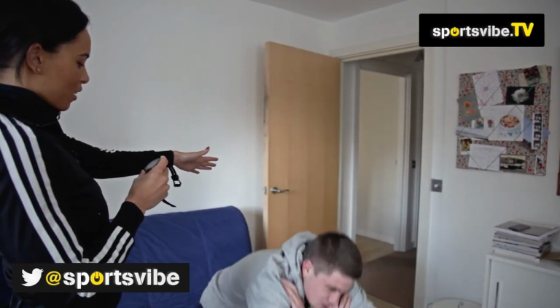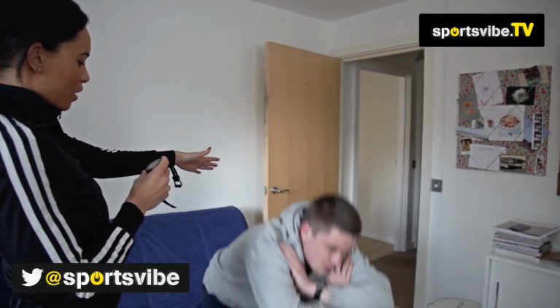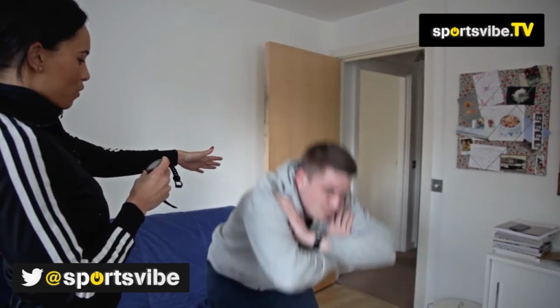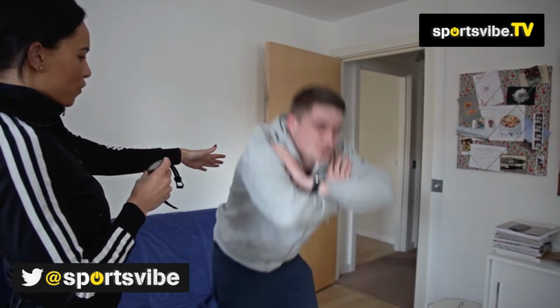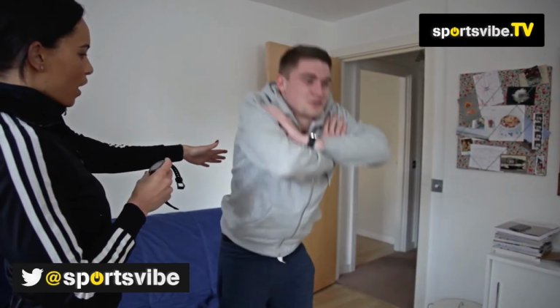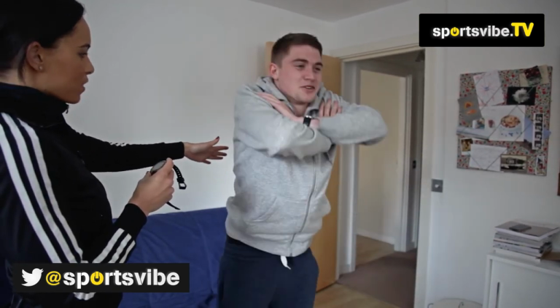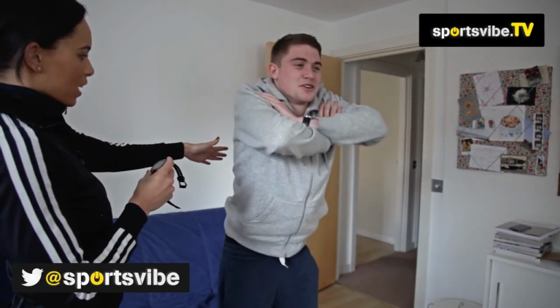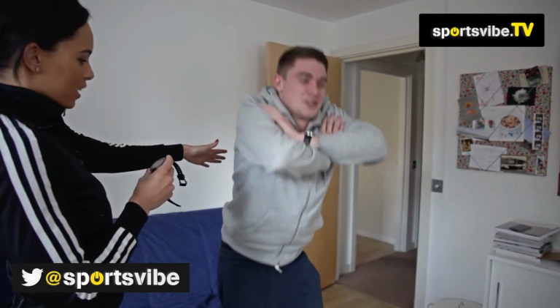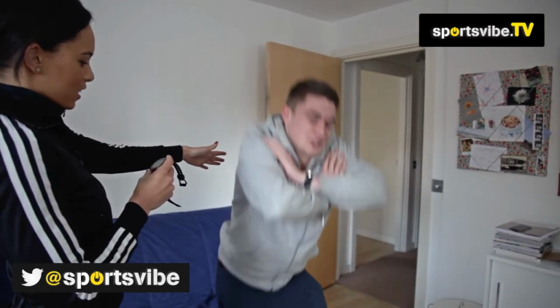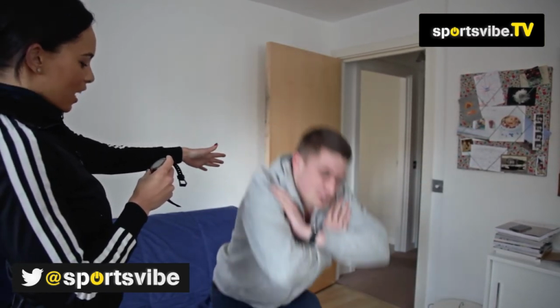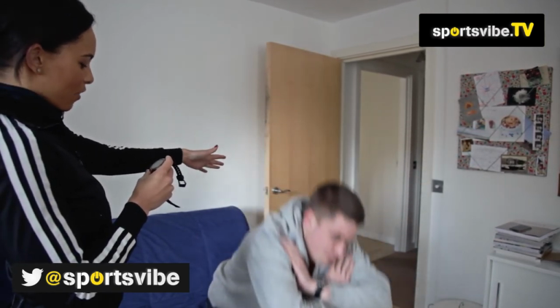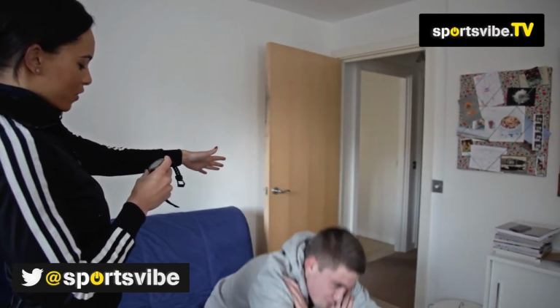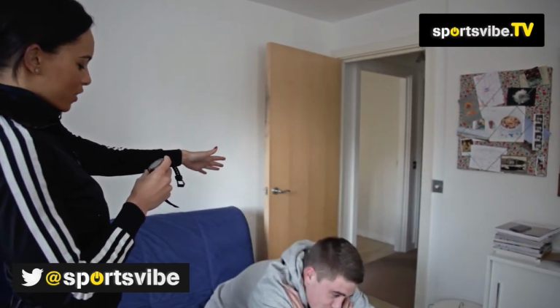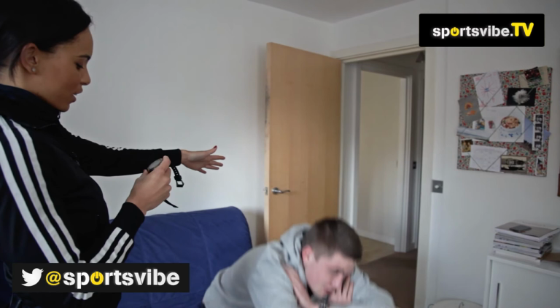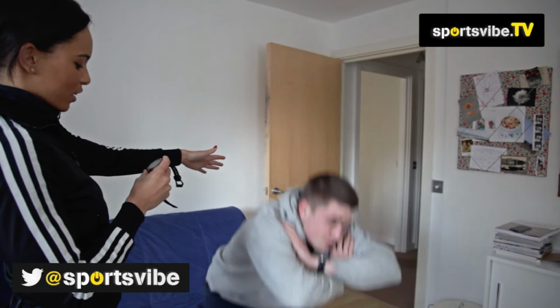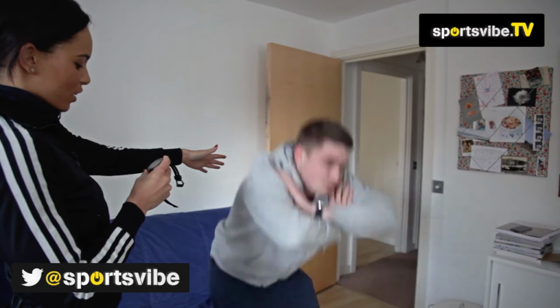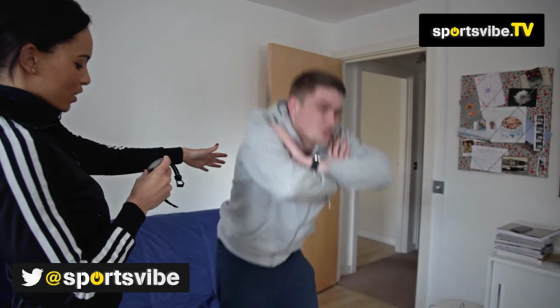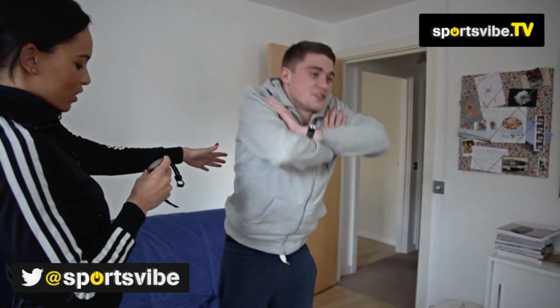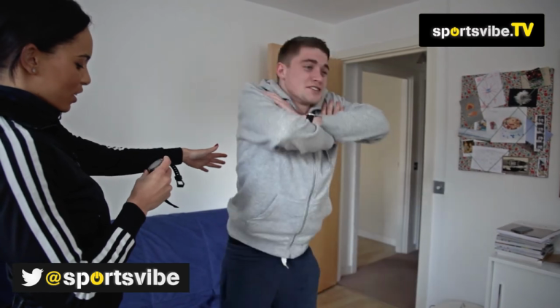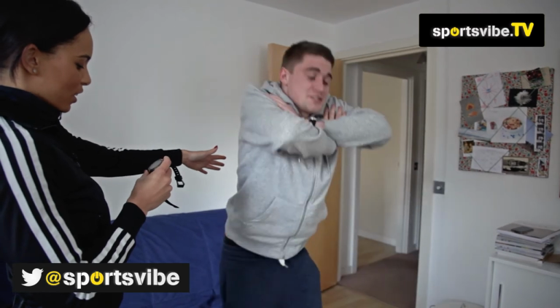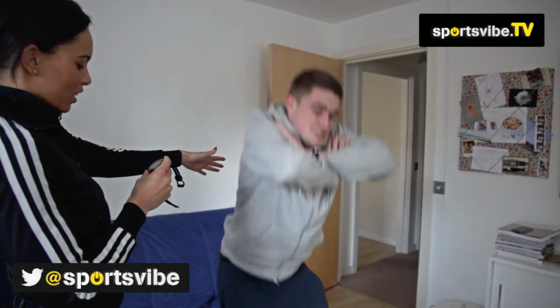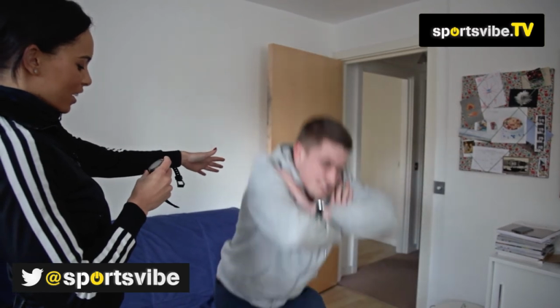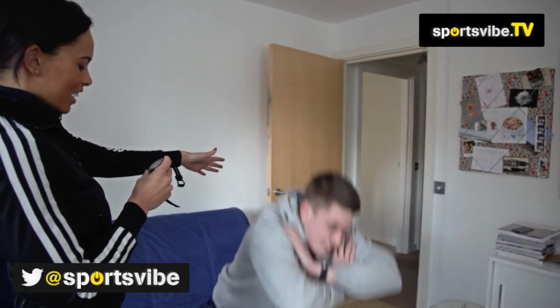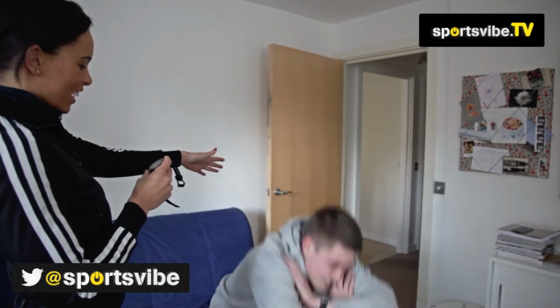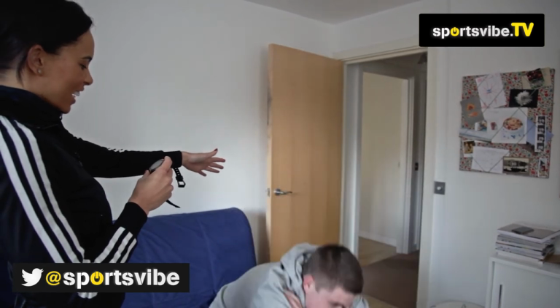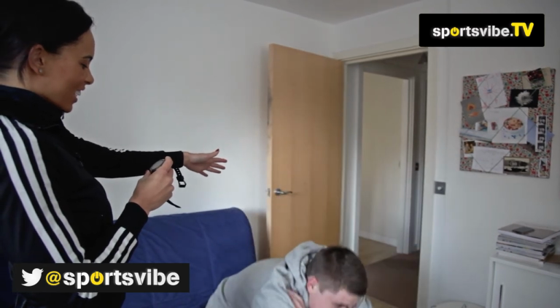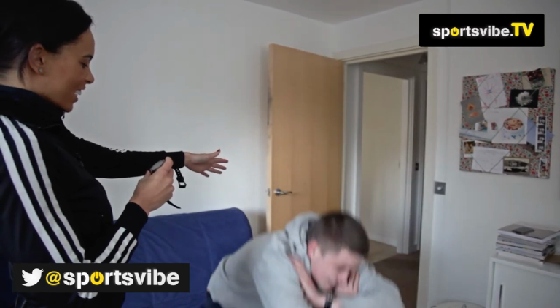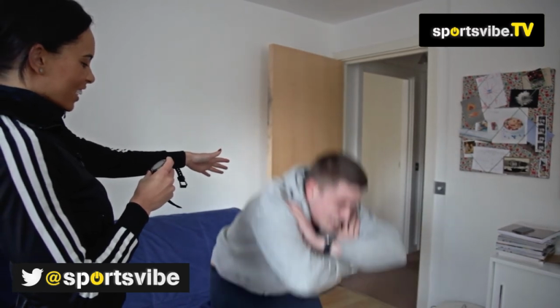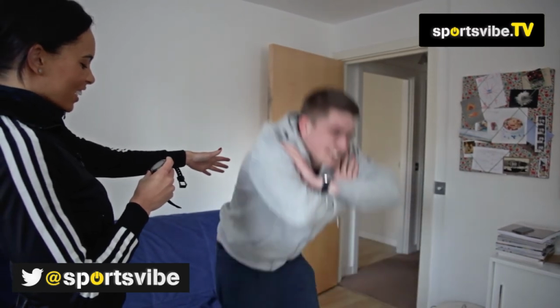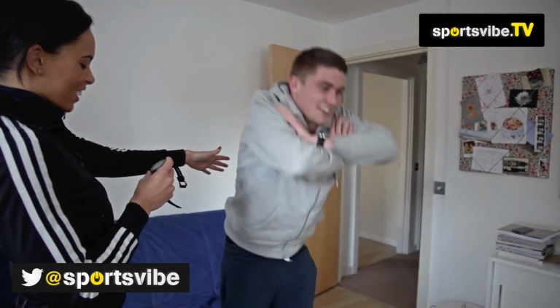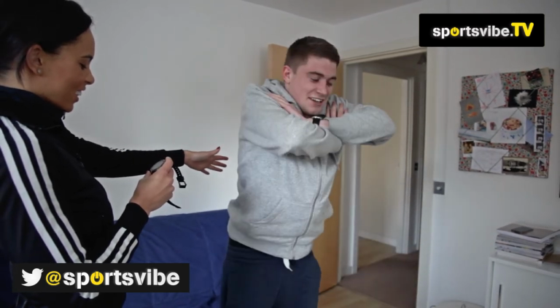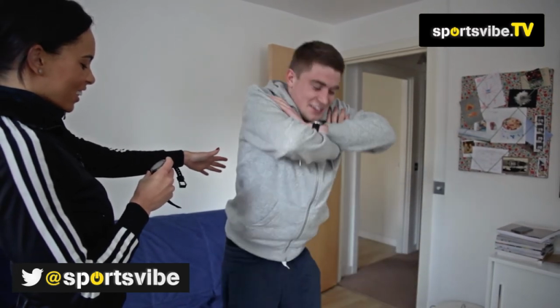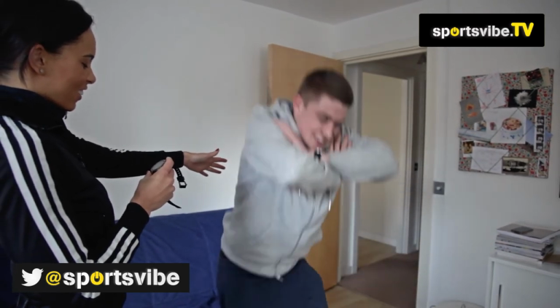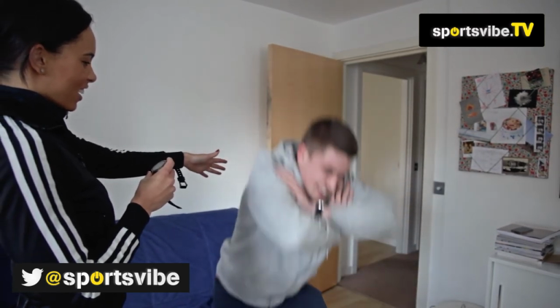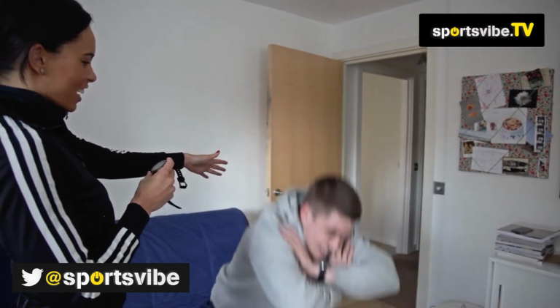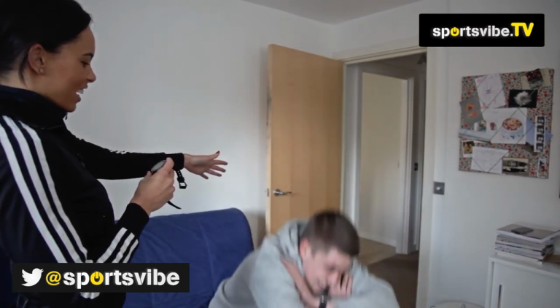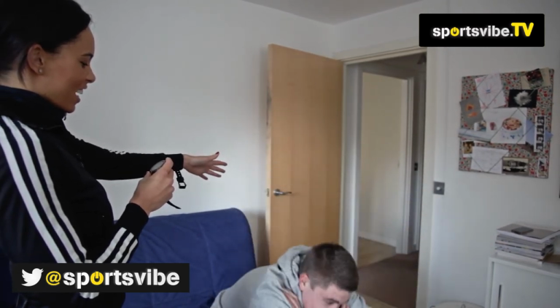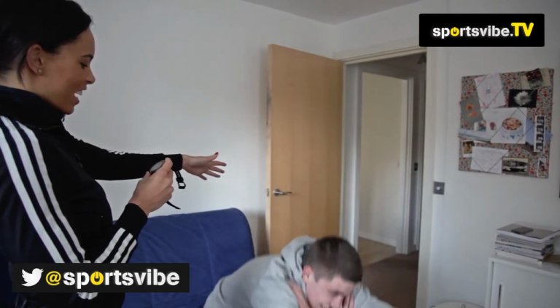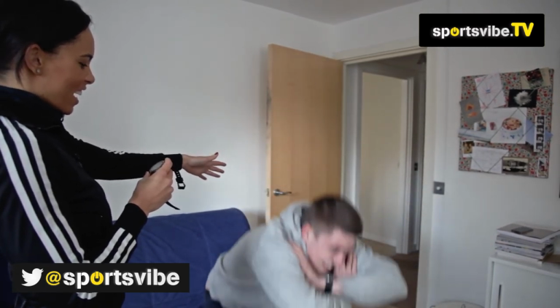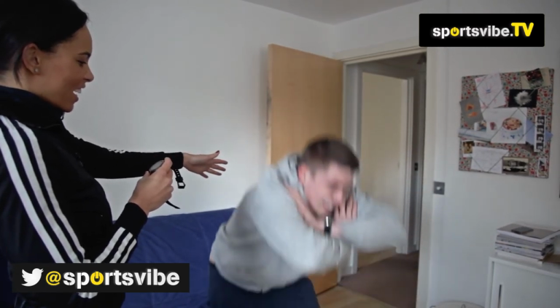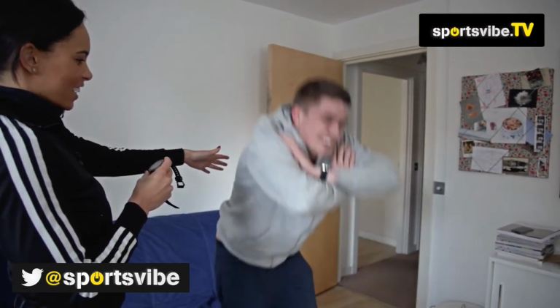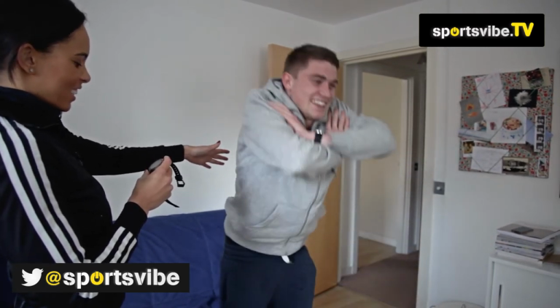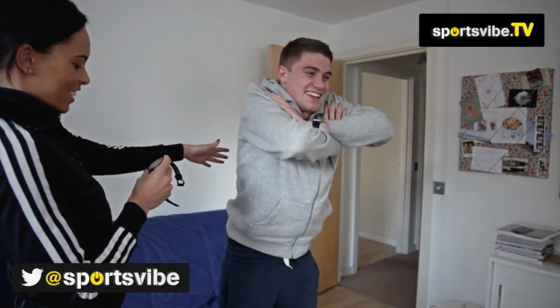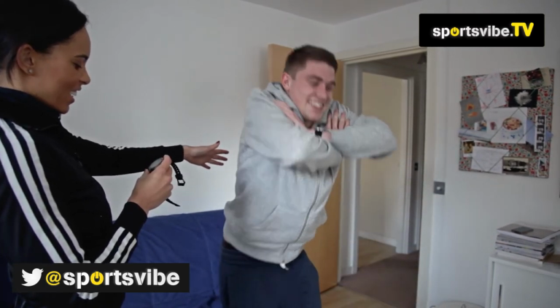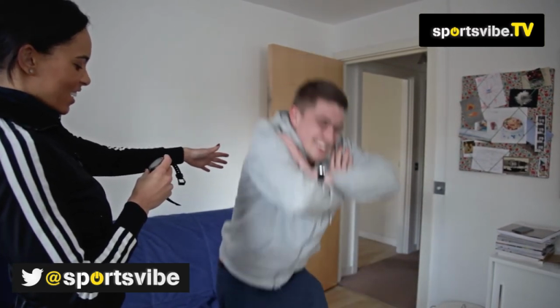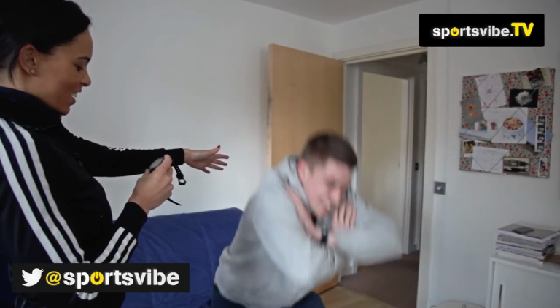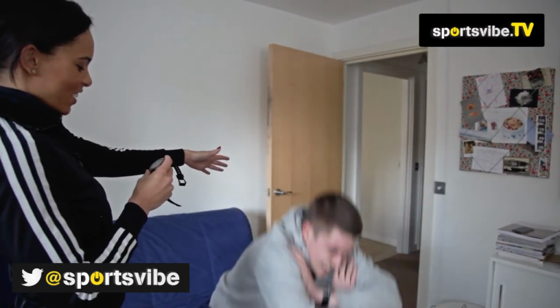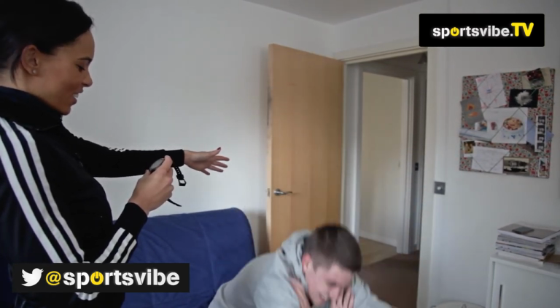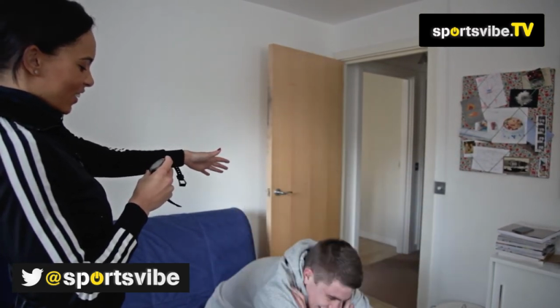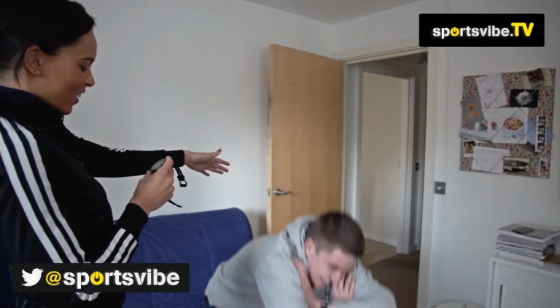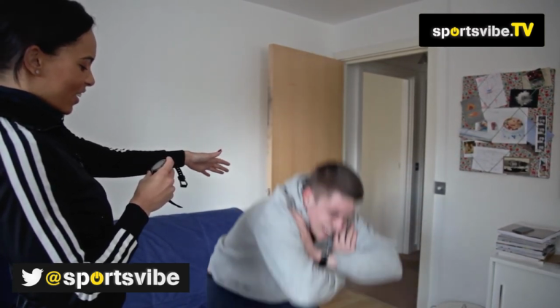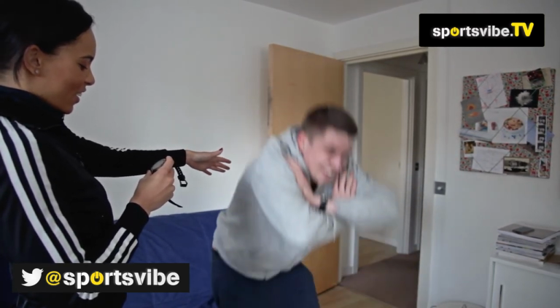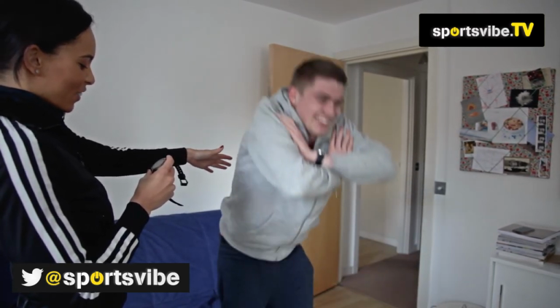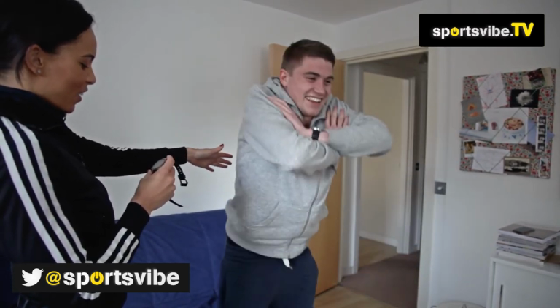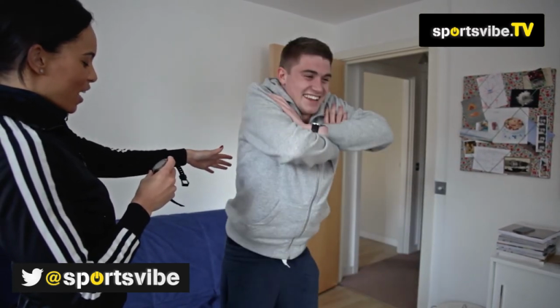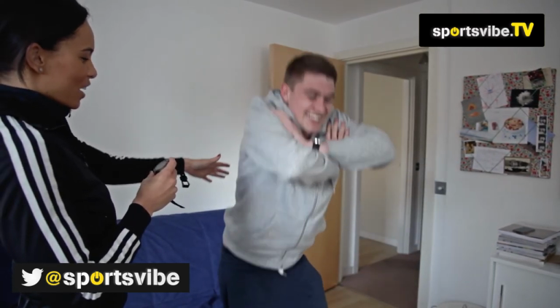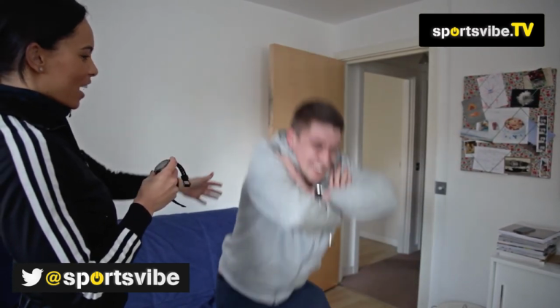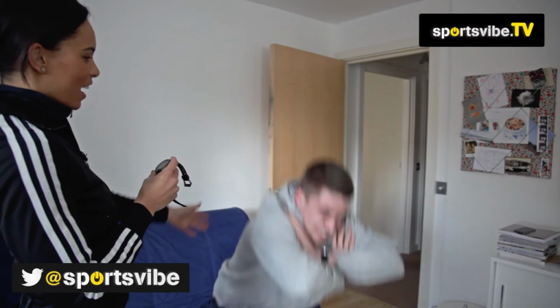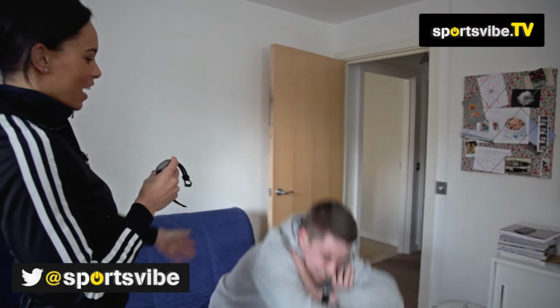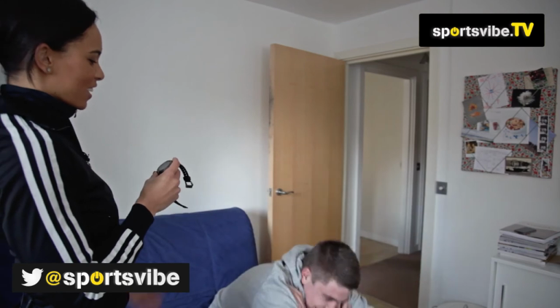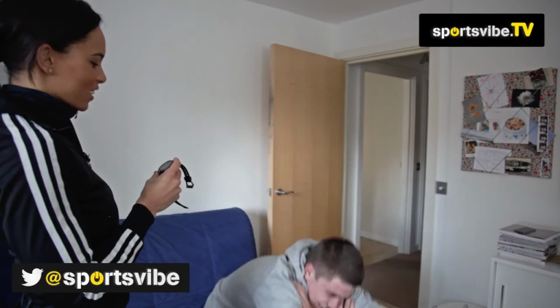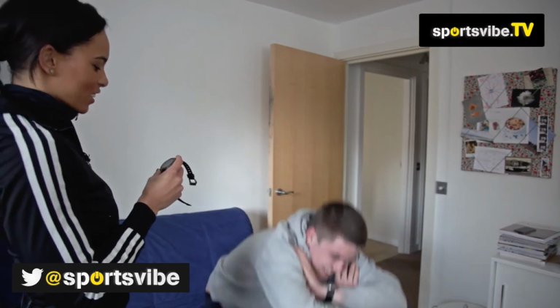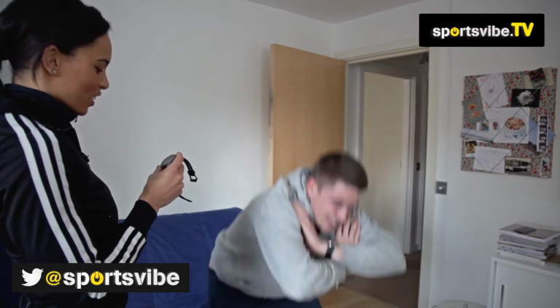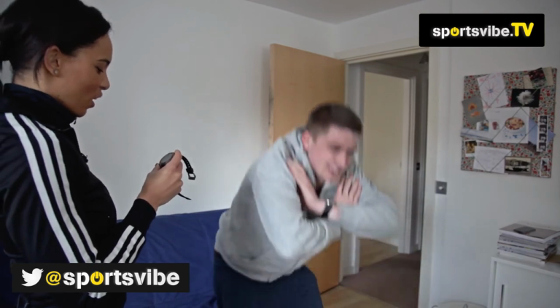Come on, five seconds left, good. Three, two, one and stop.